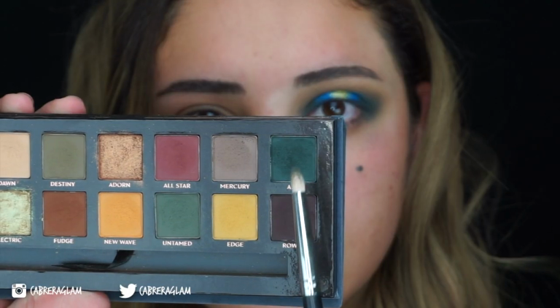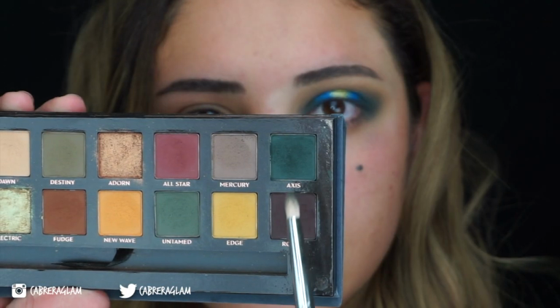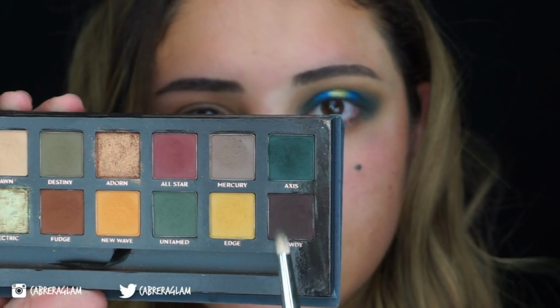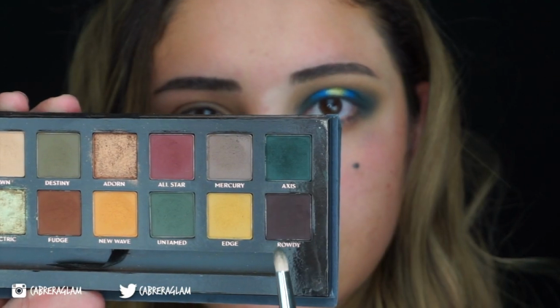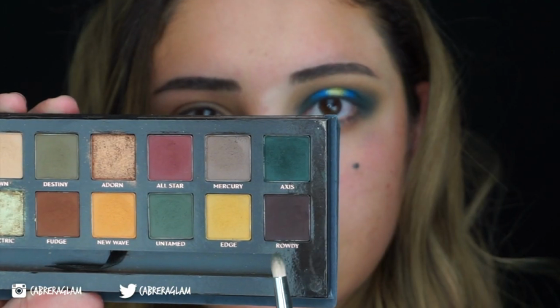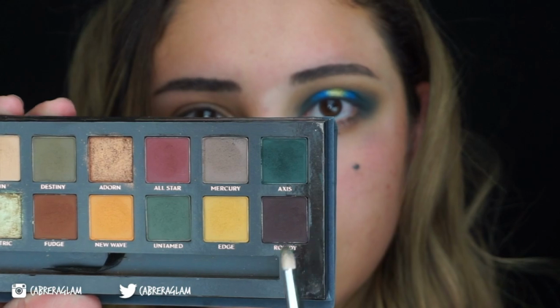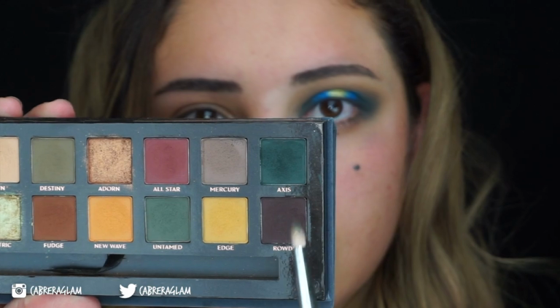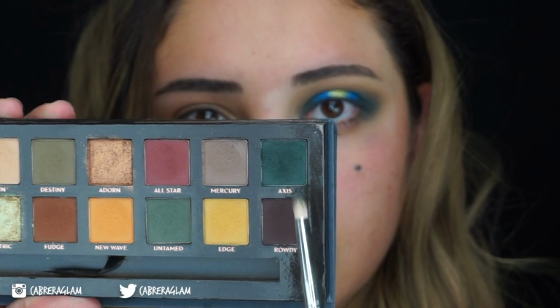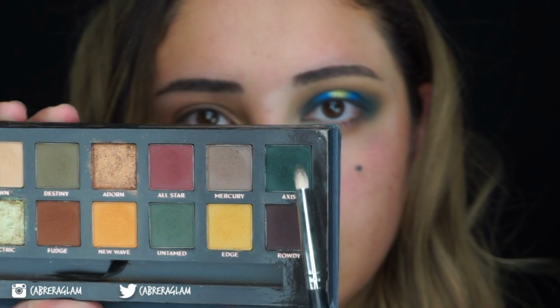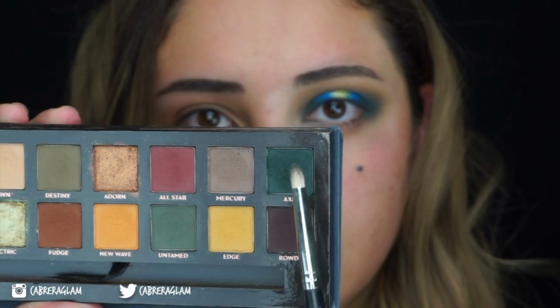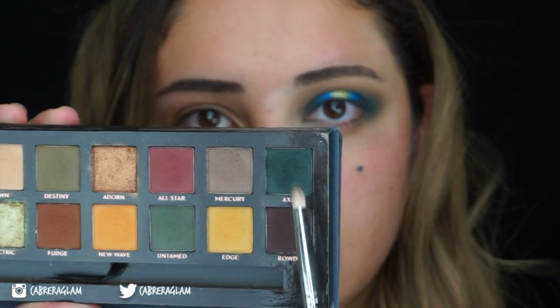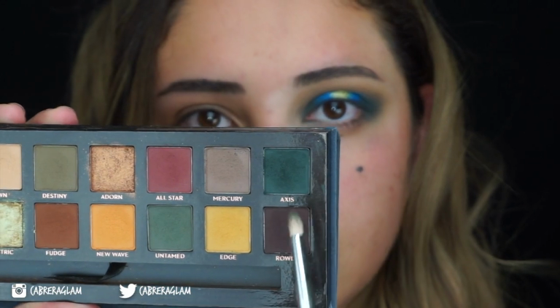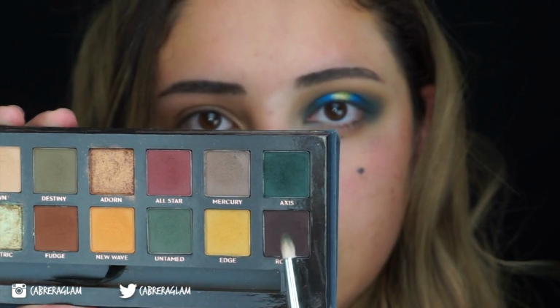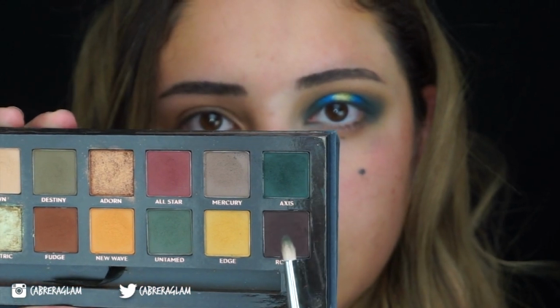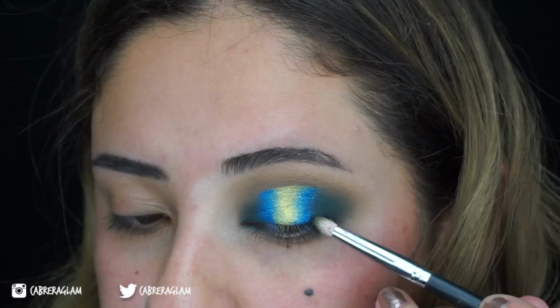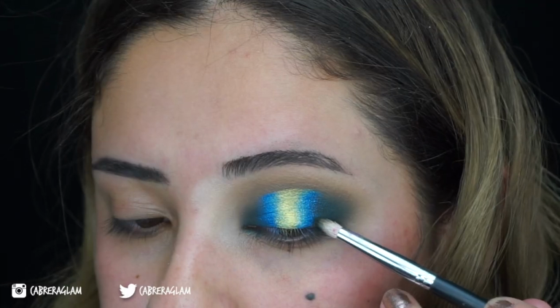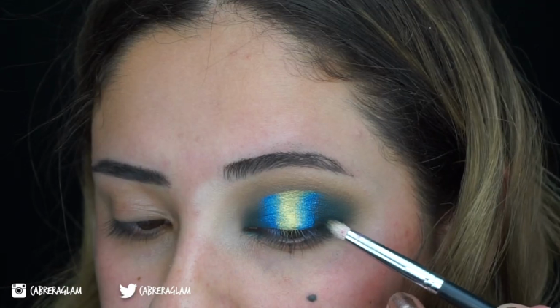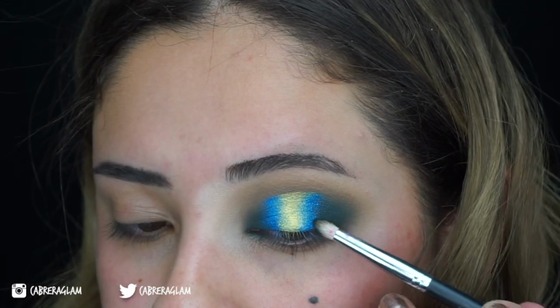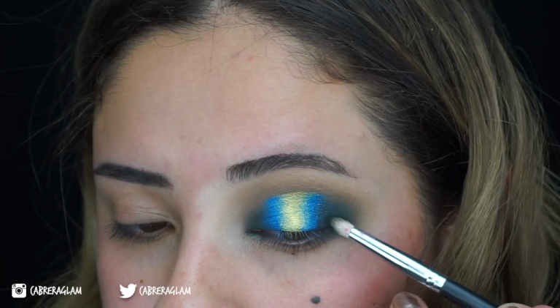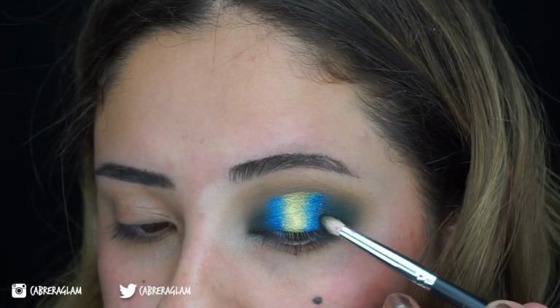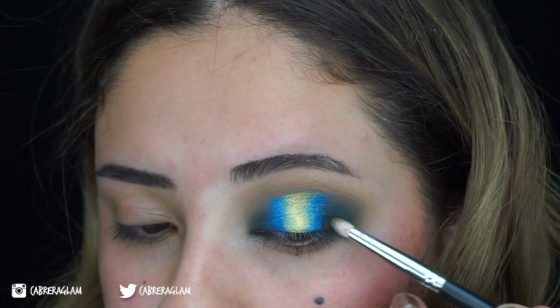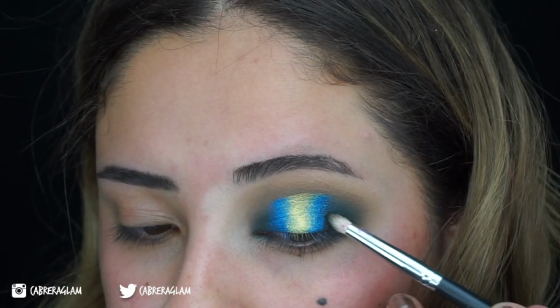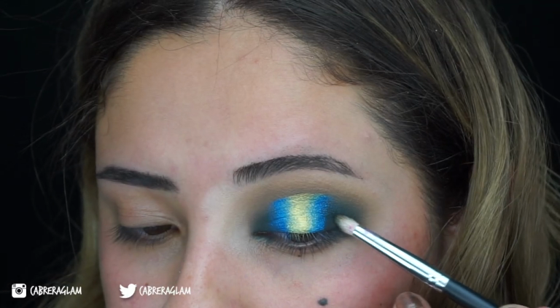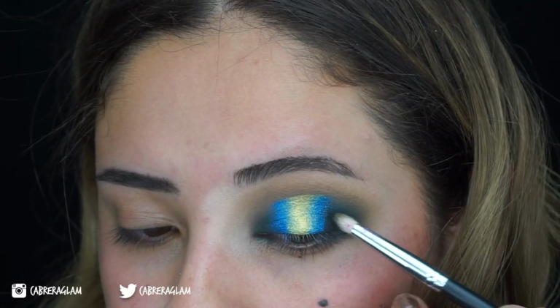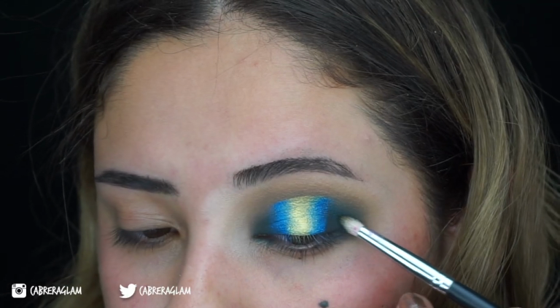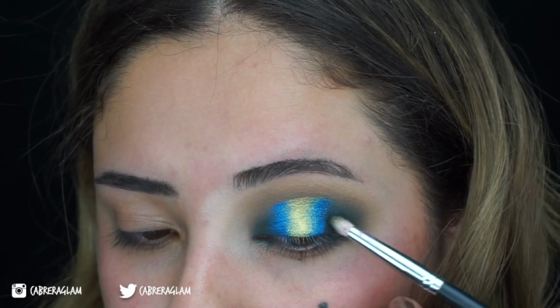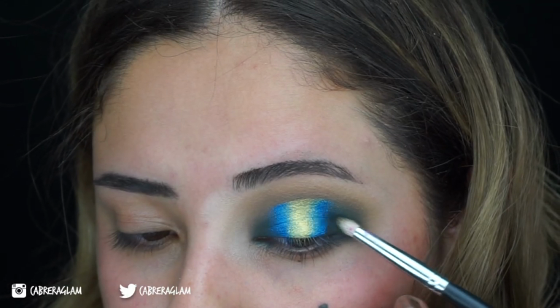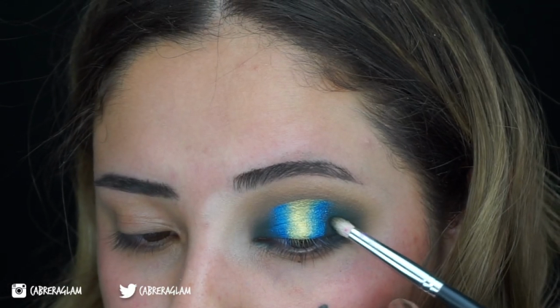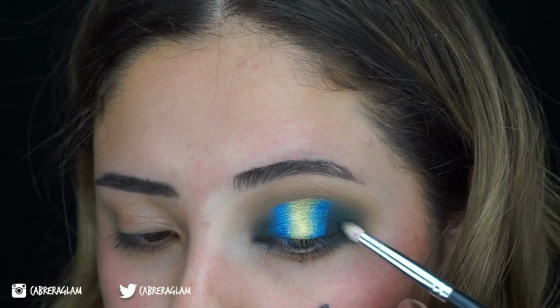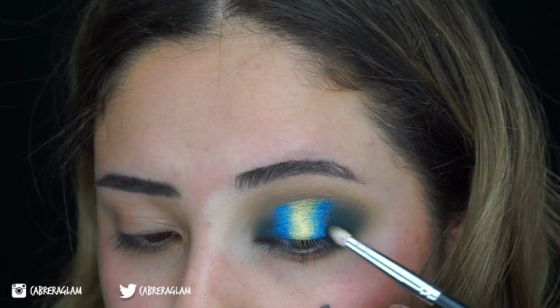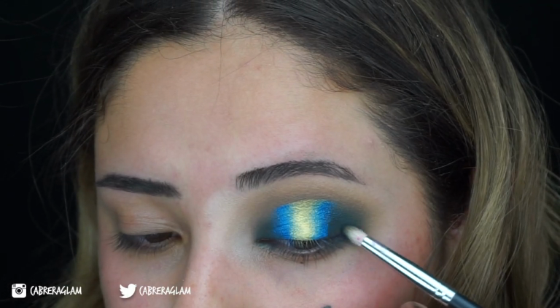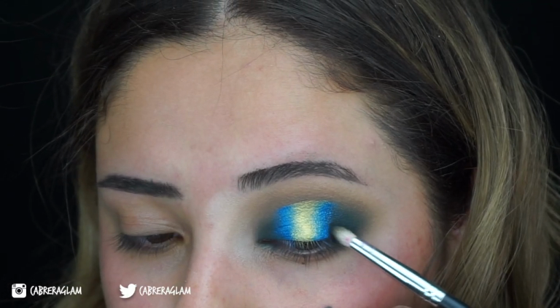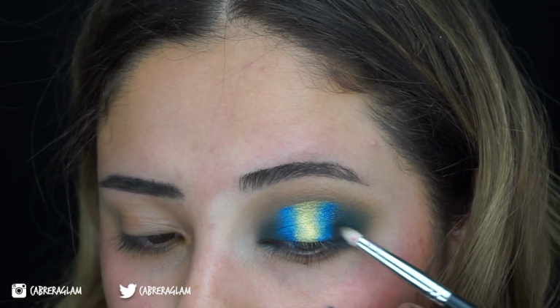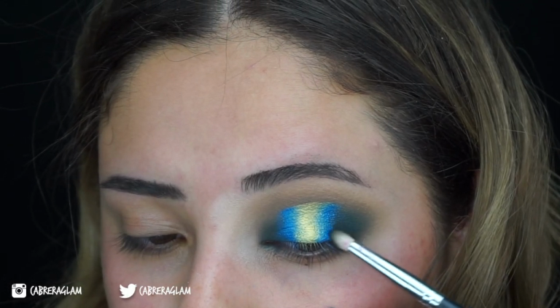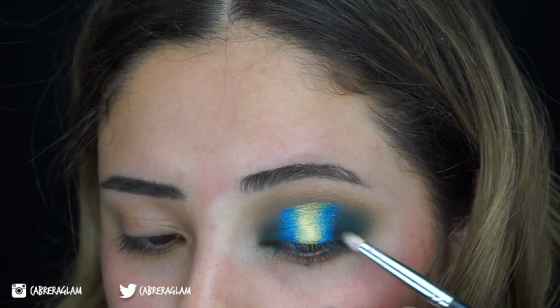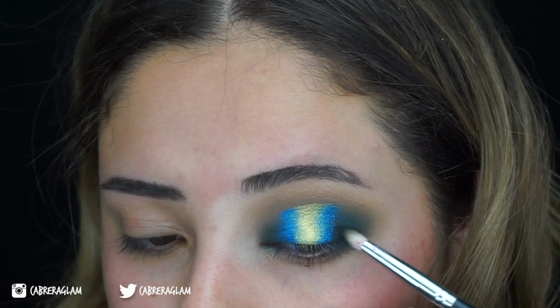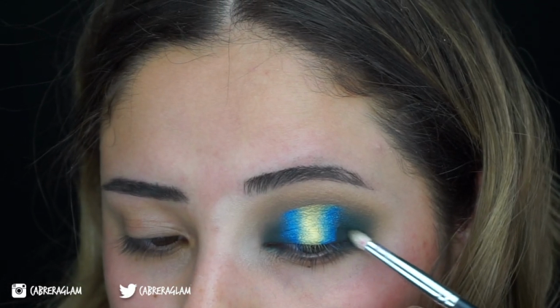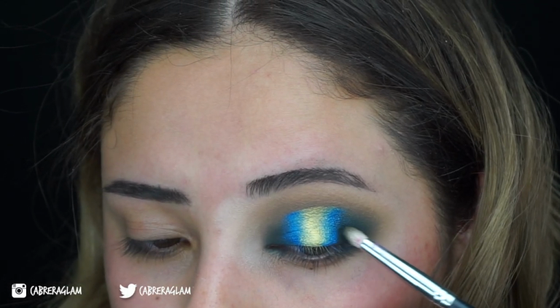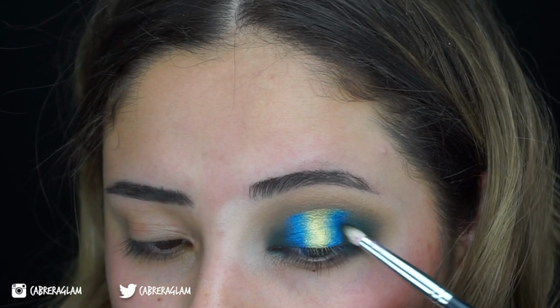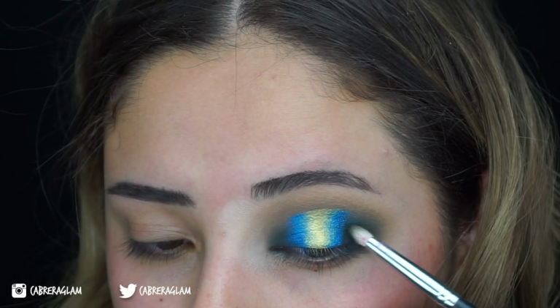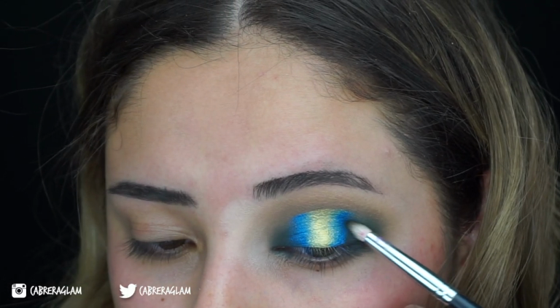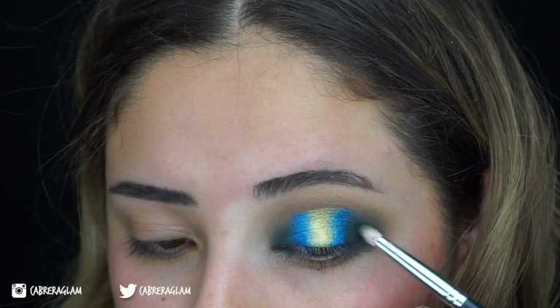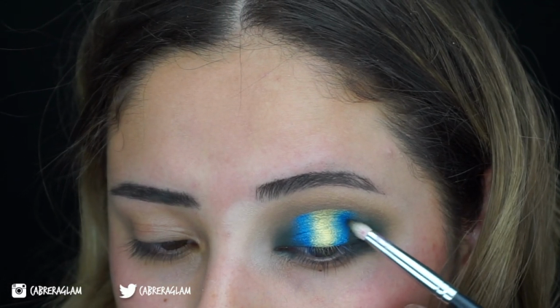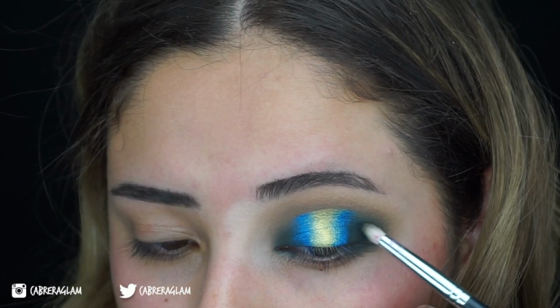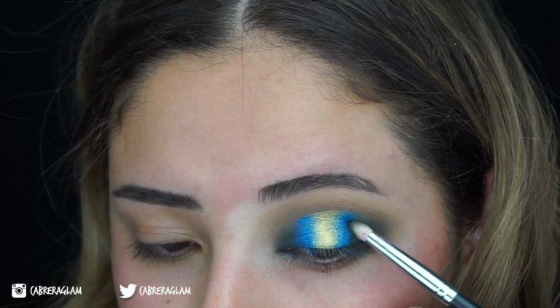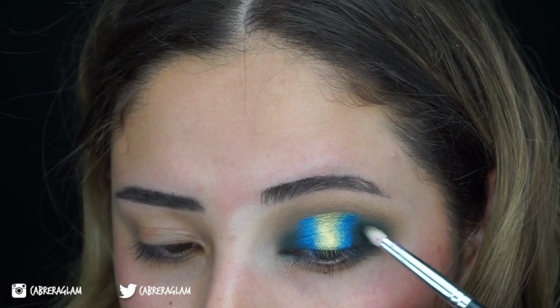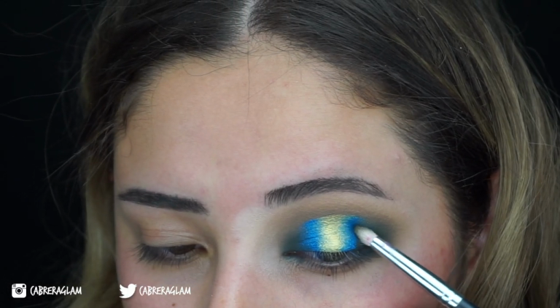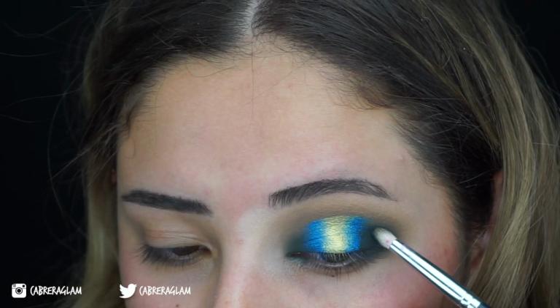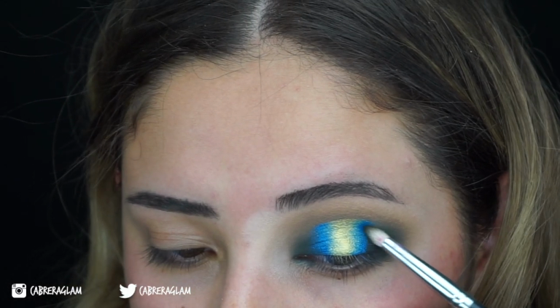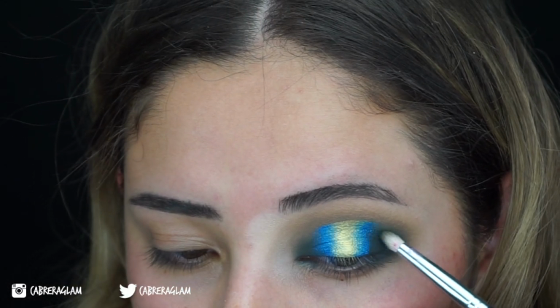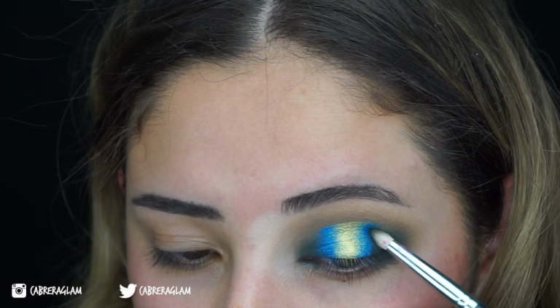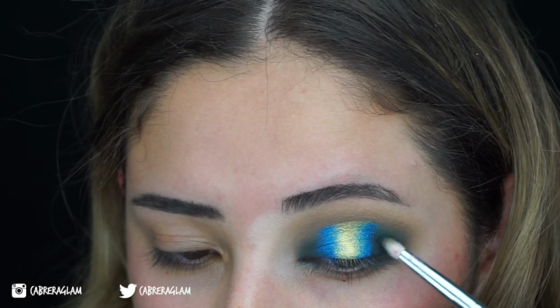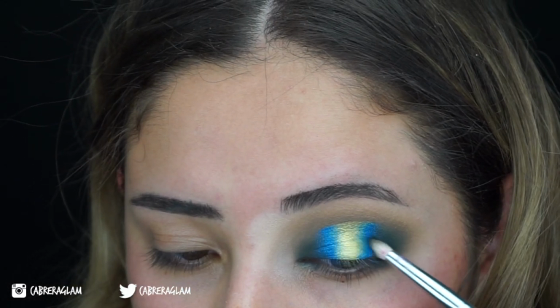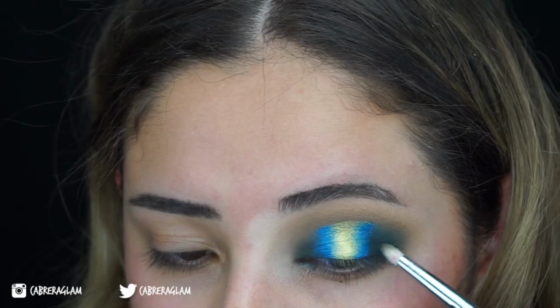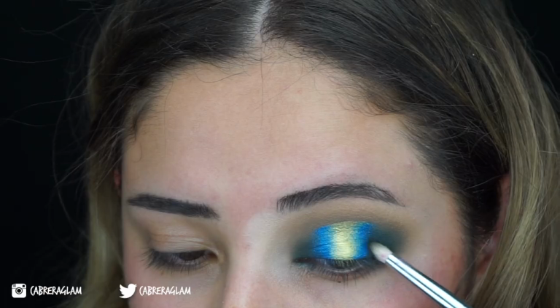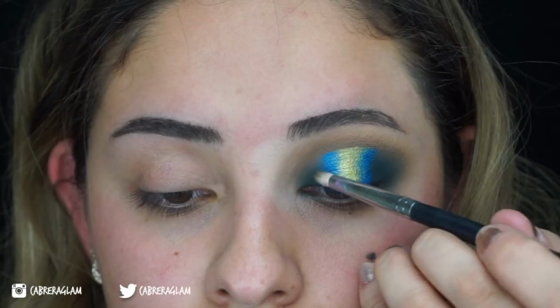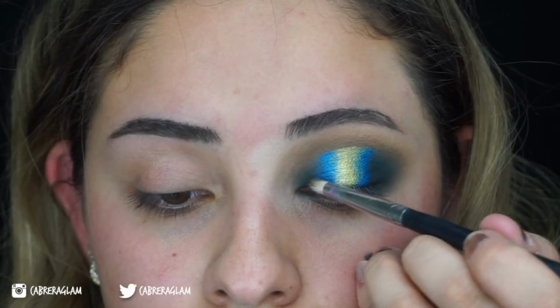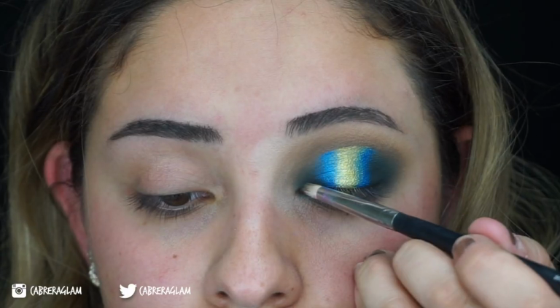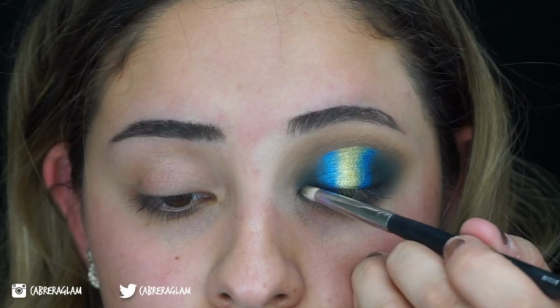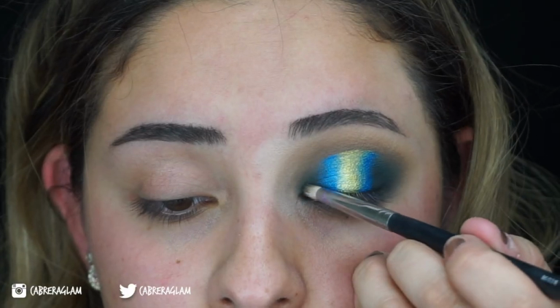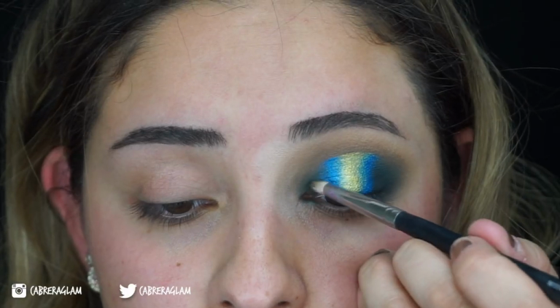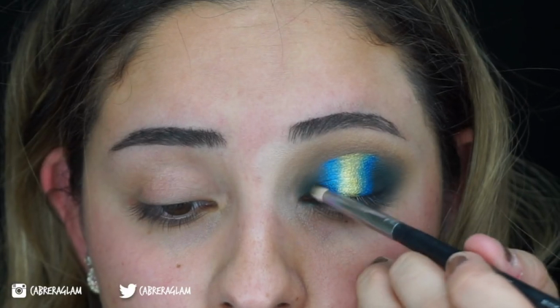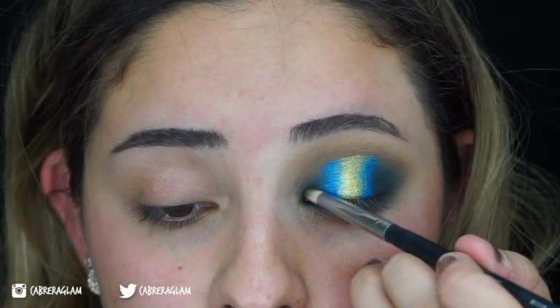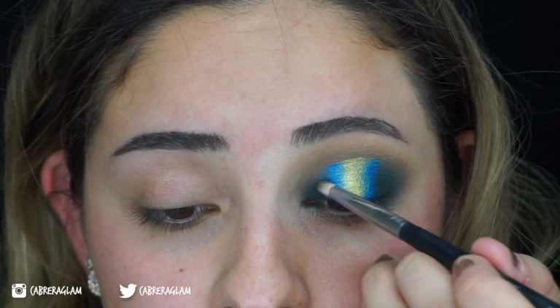Next, I'm going to take the shades Axis and Rowdy. I'm just adding Rowdy to make it a little bit deeper, that way I can blend the blue into the green.